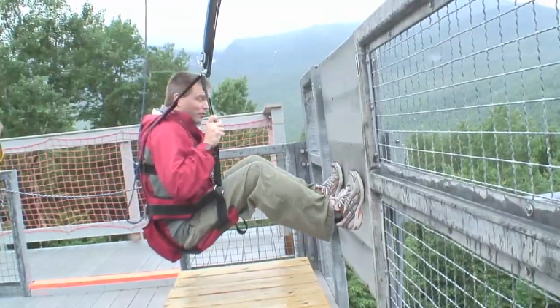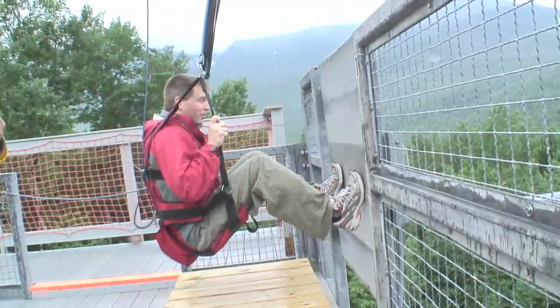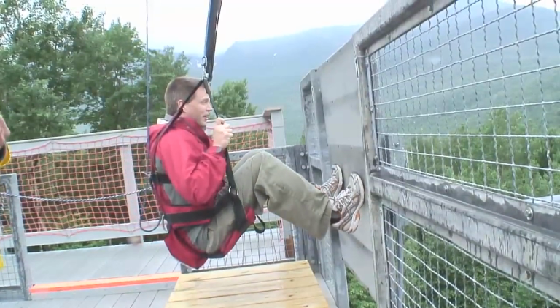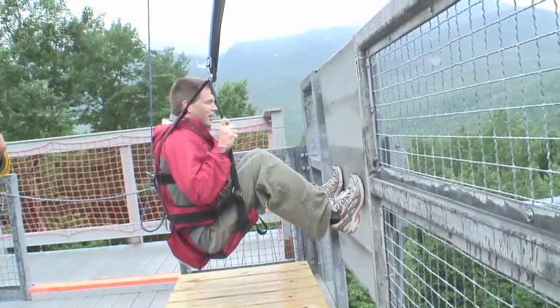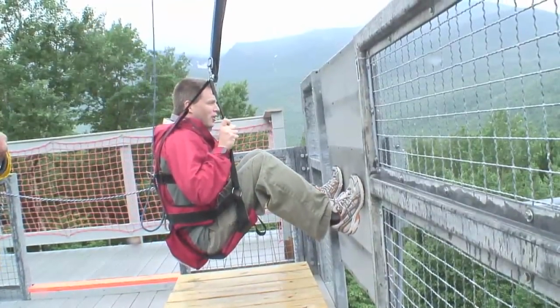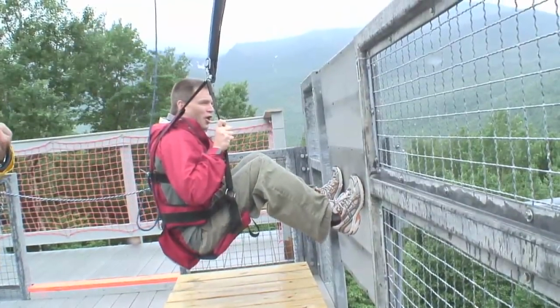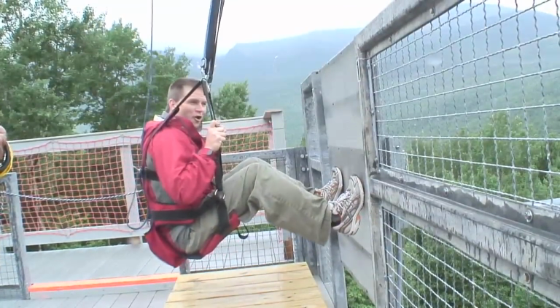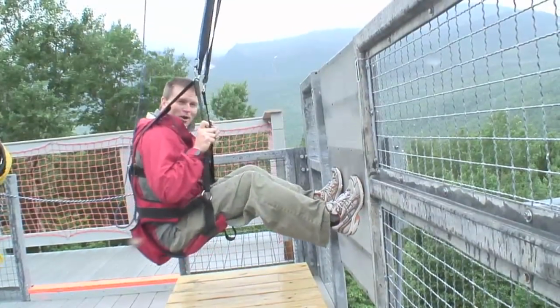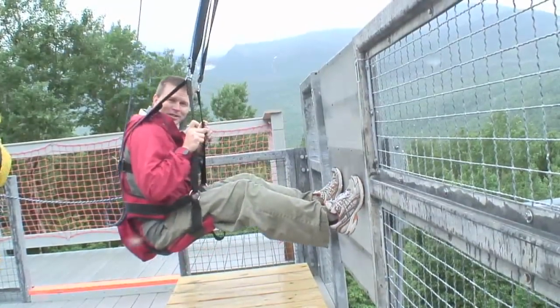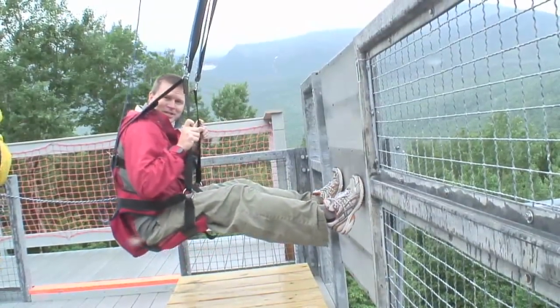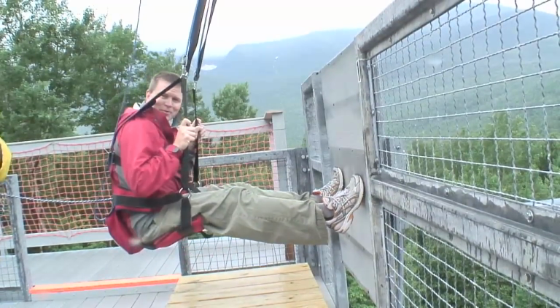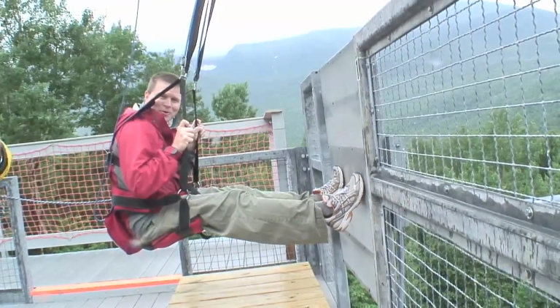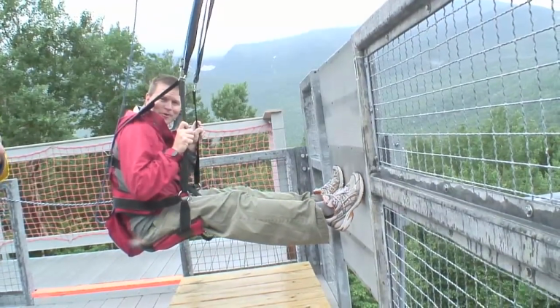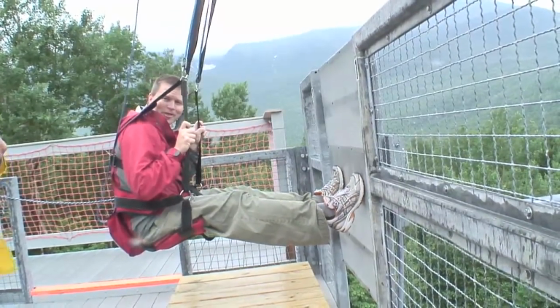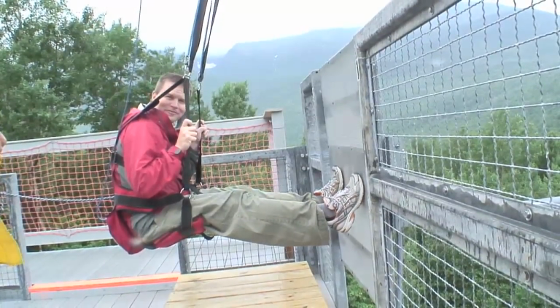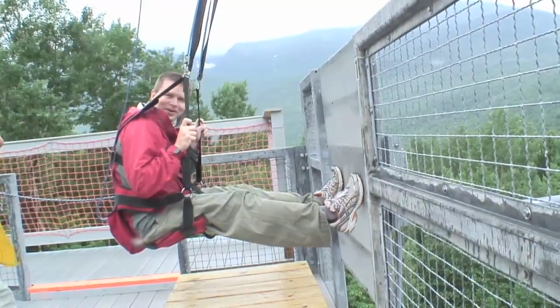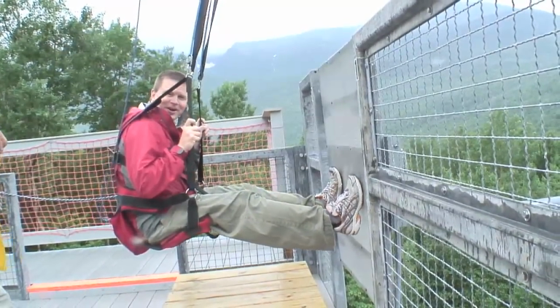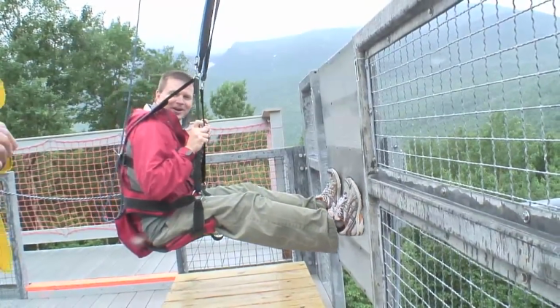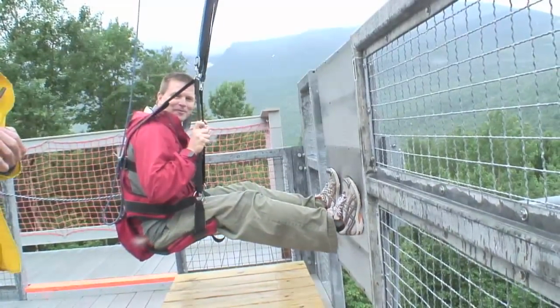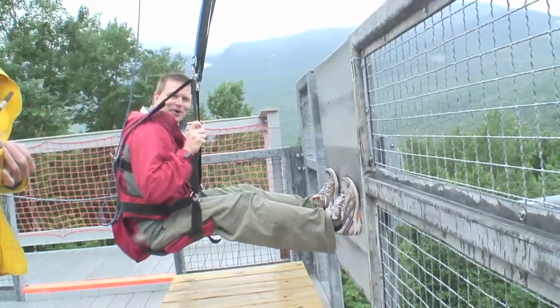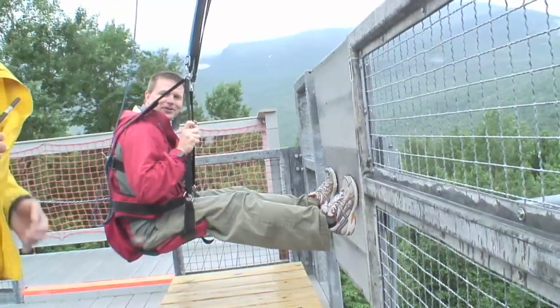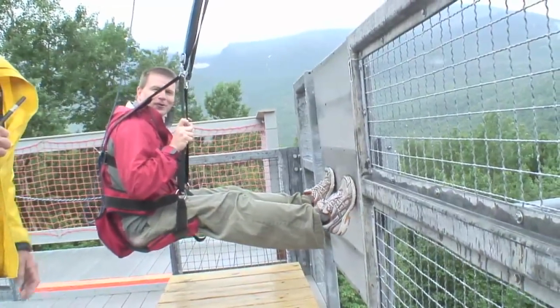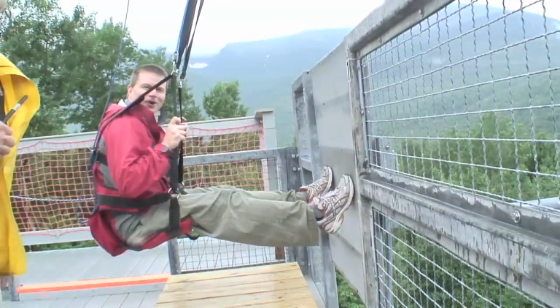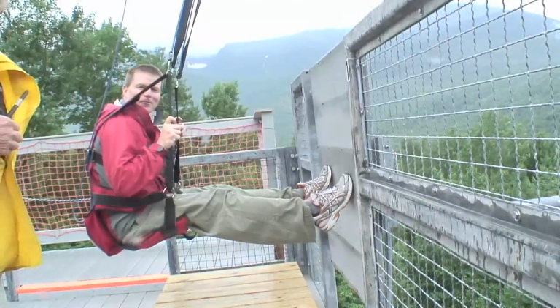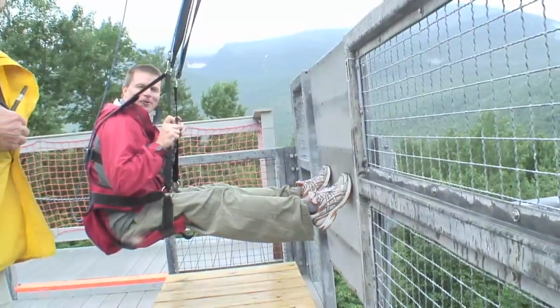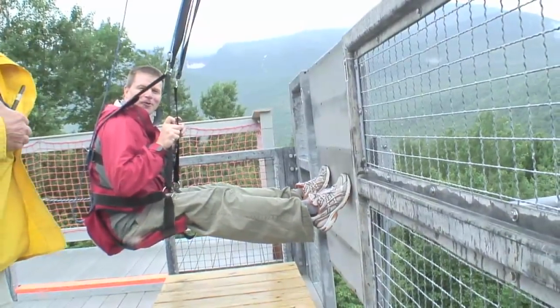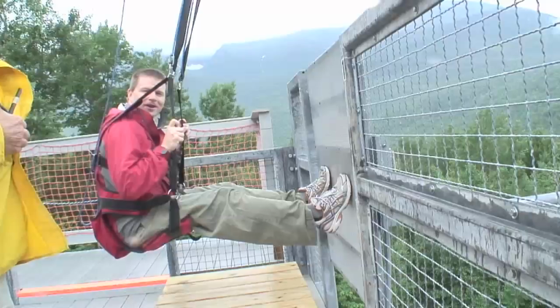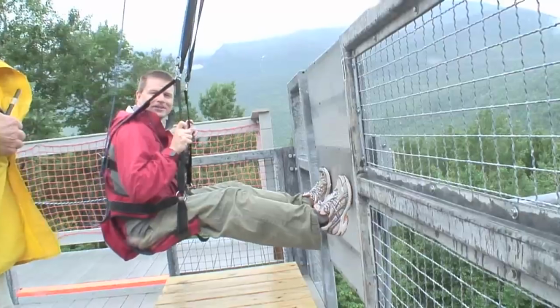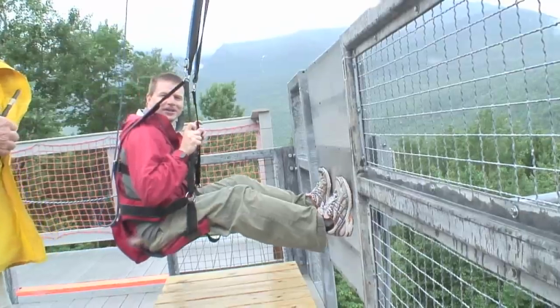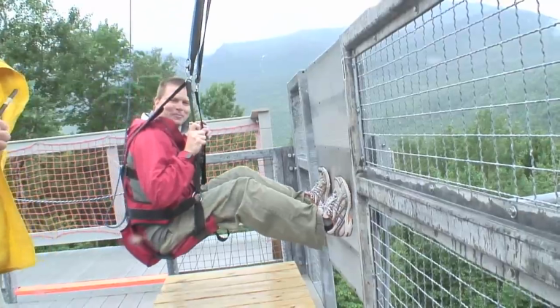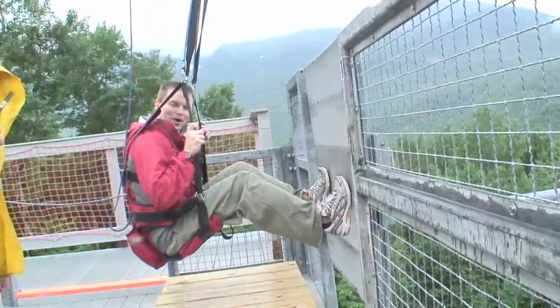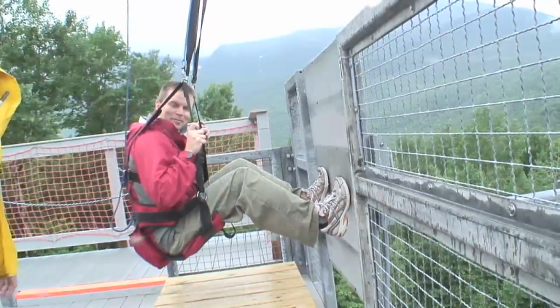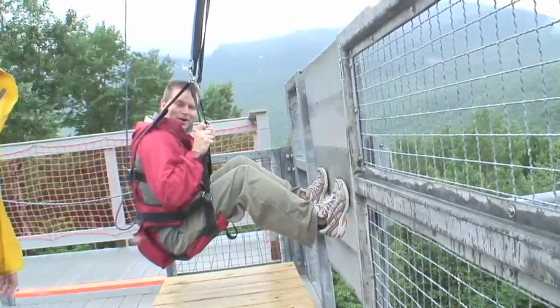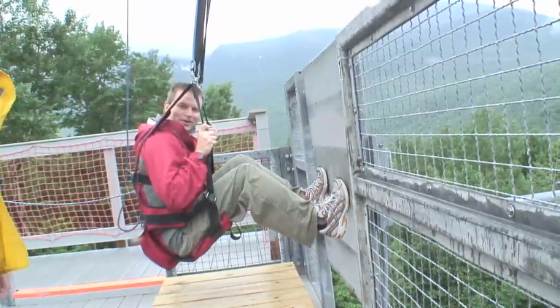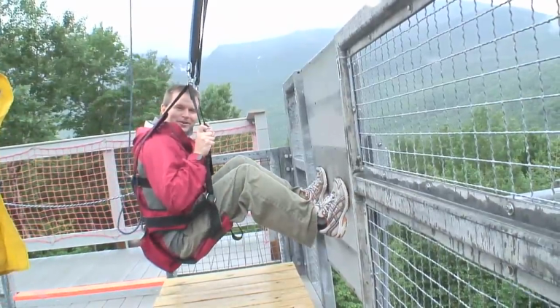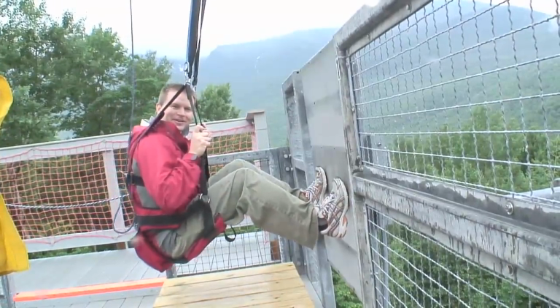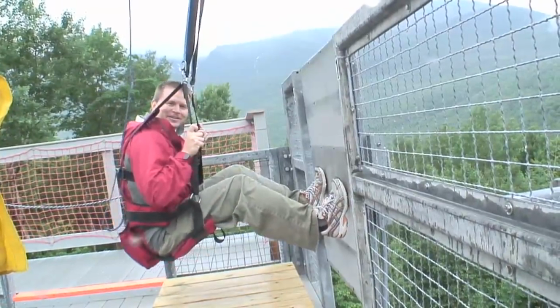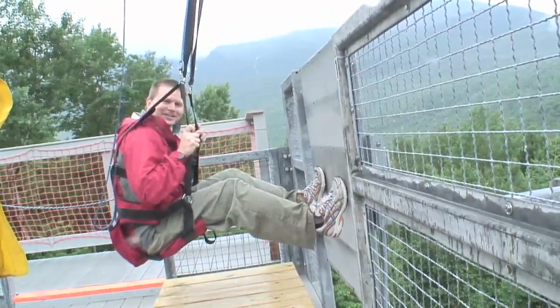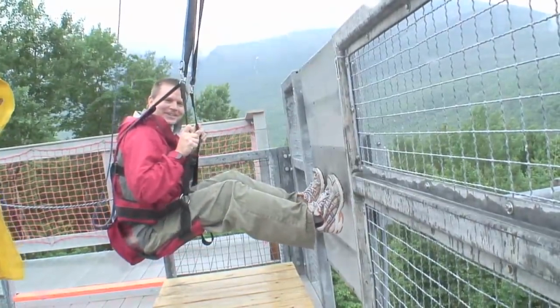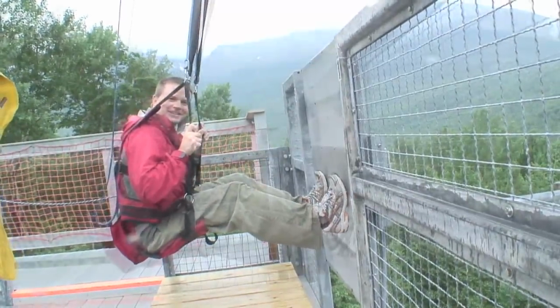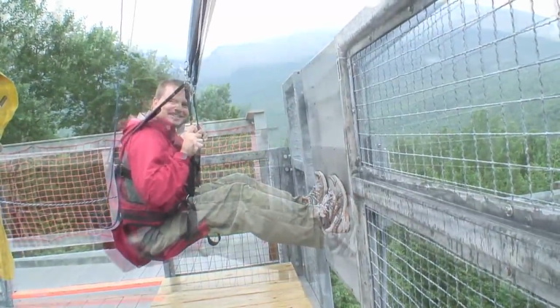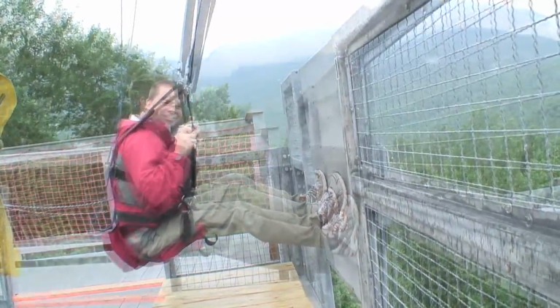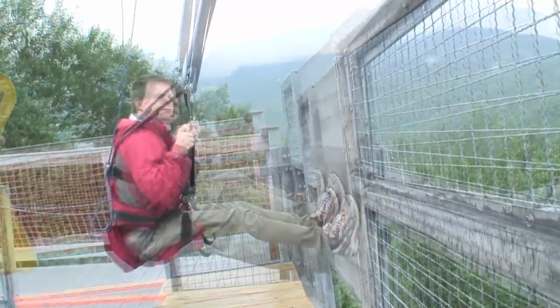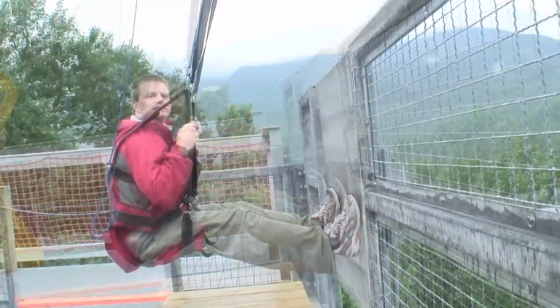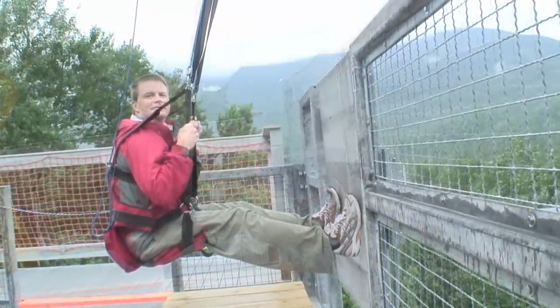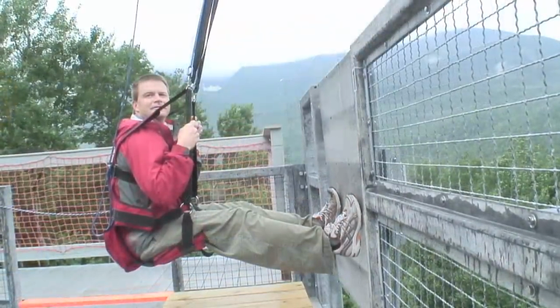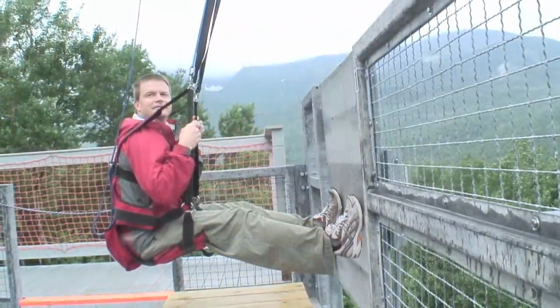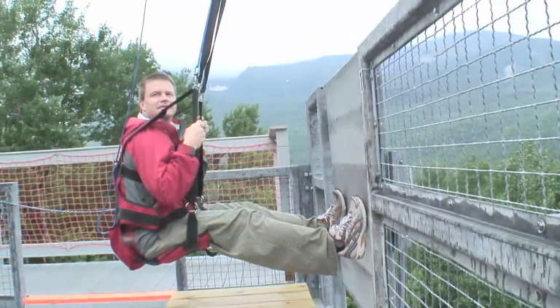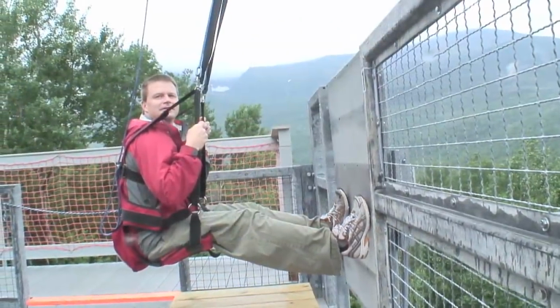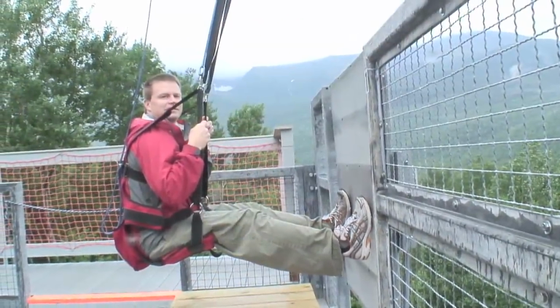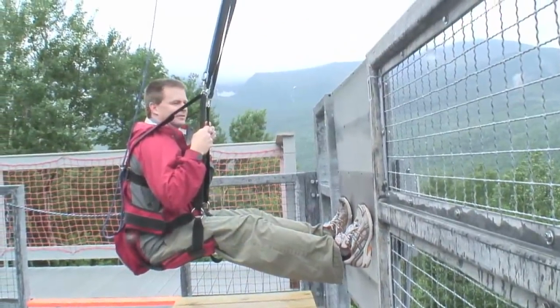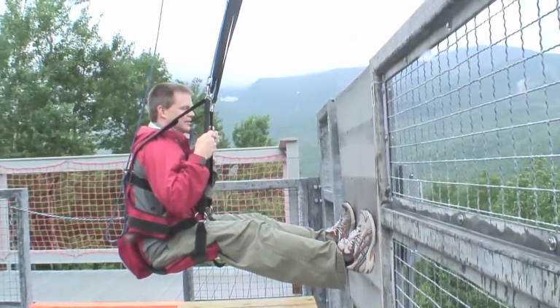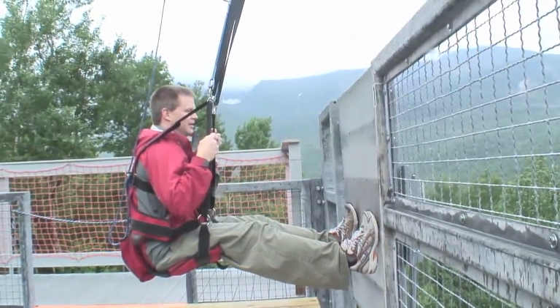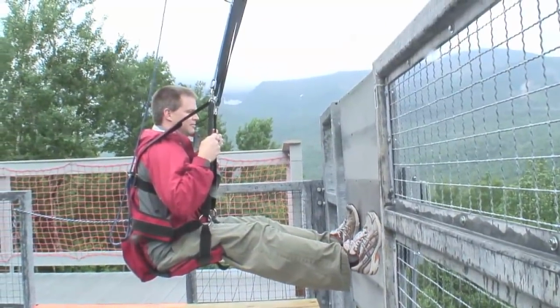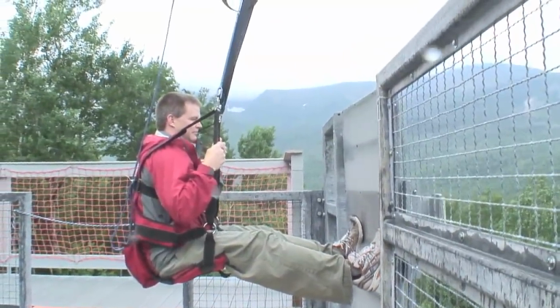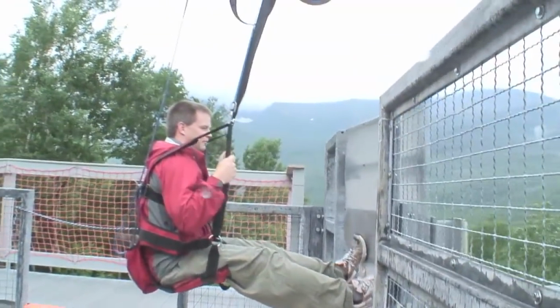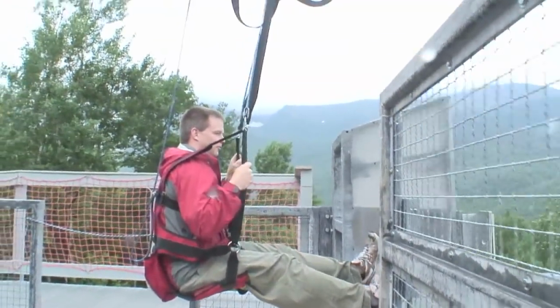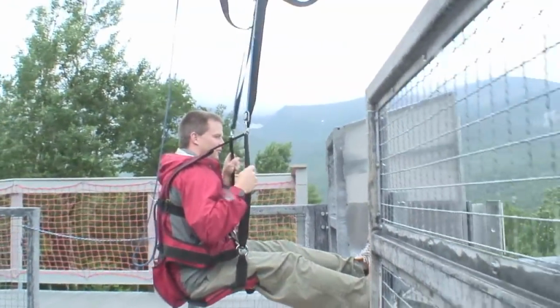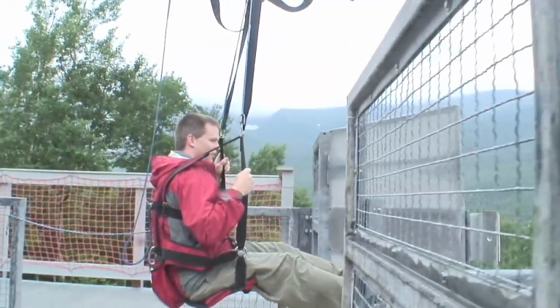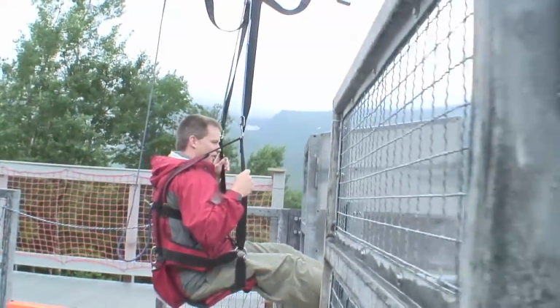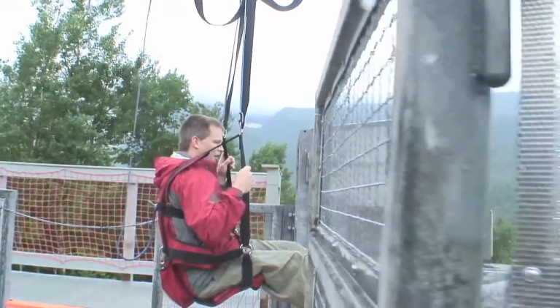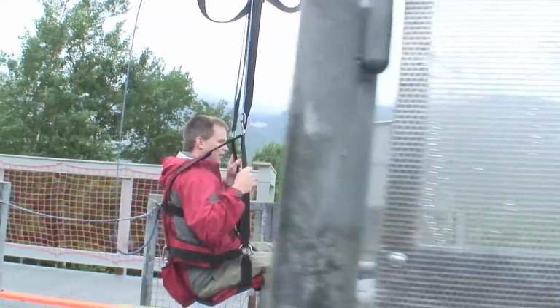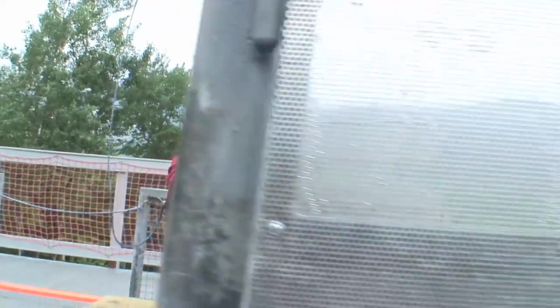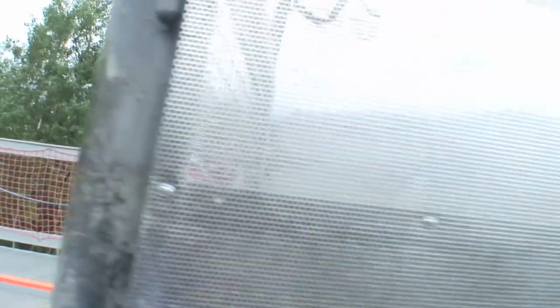We're going to go and it's going to be really fun. I'm on door number one. It's like Bob Barker. Okay, here we go. Whoa, whoa.